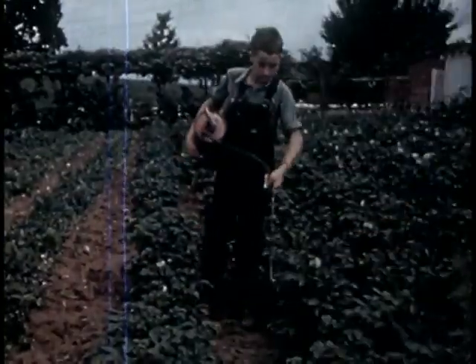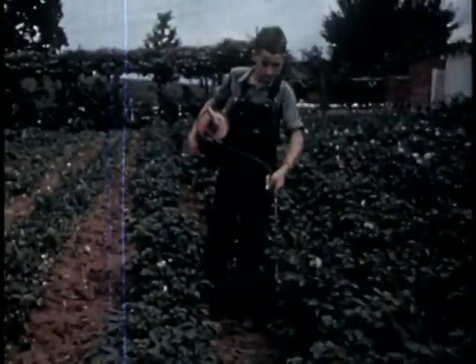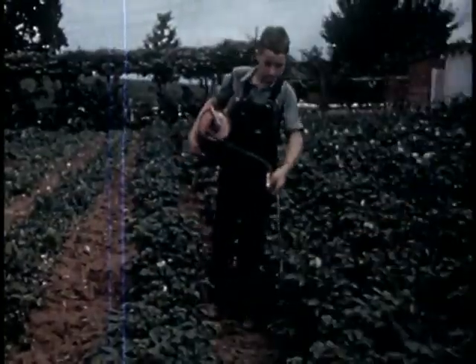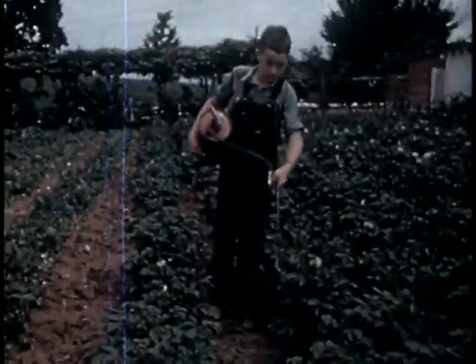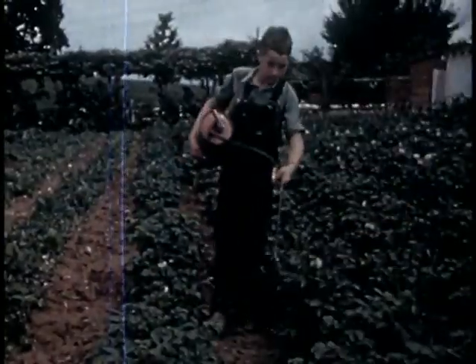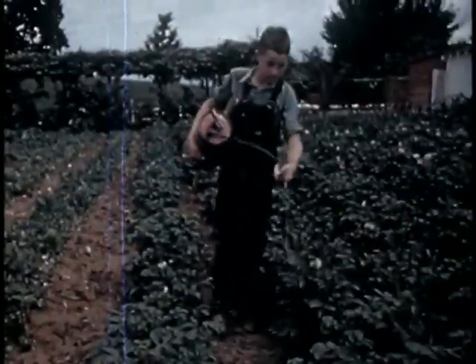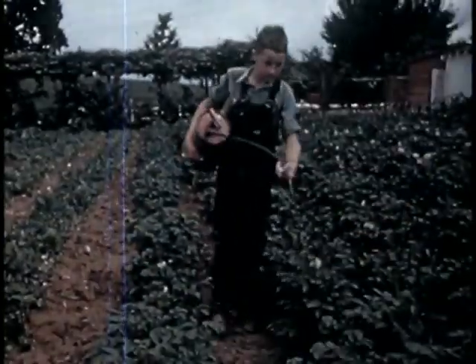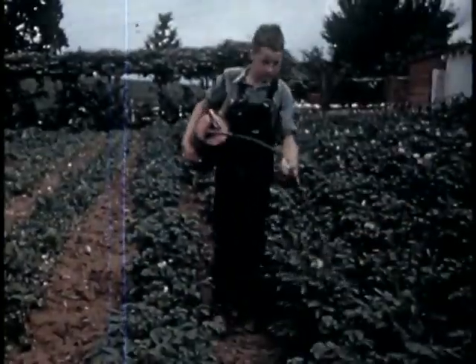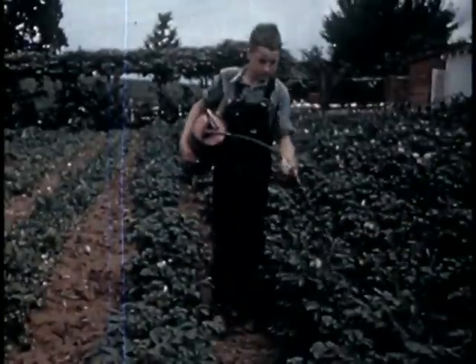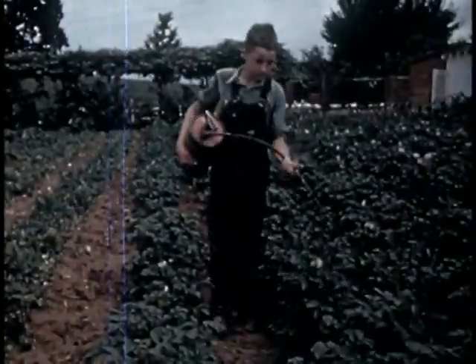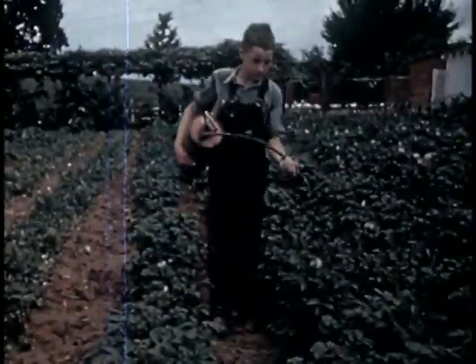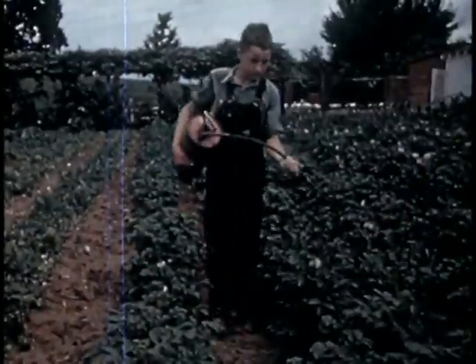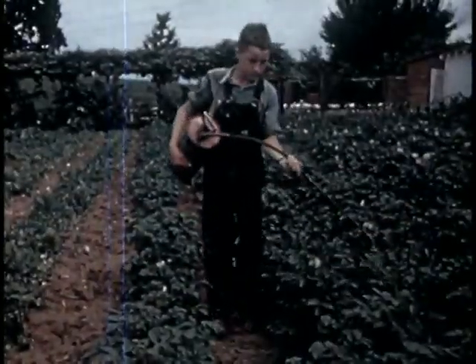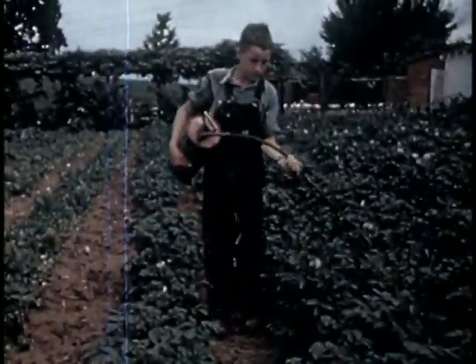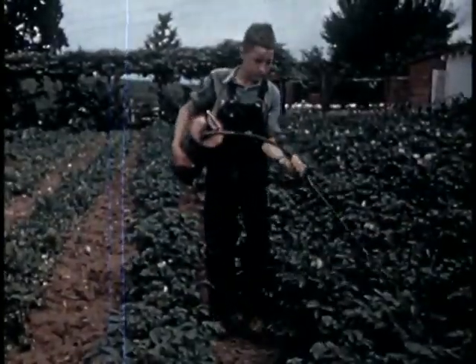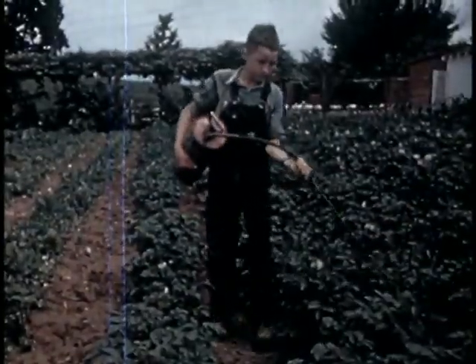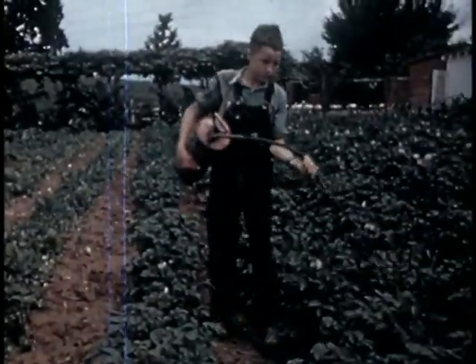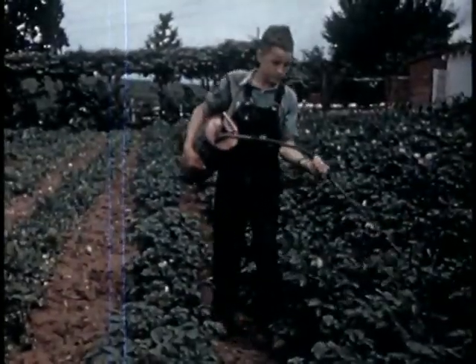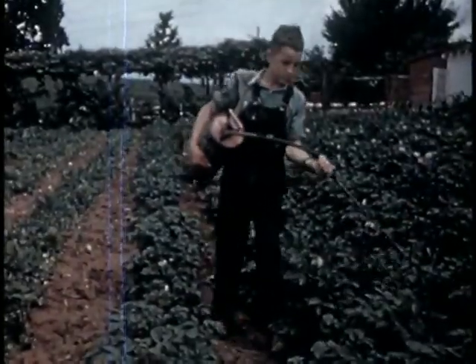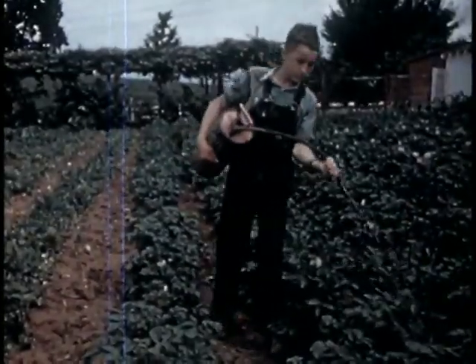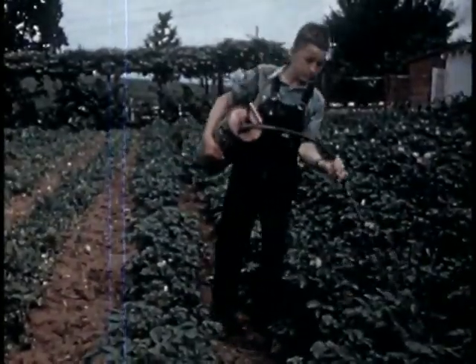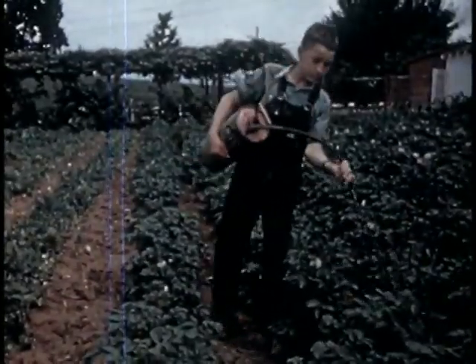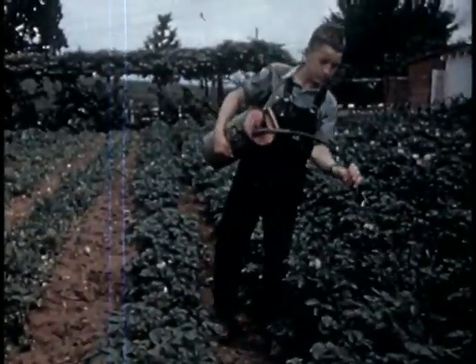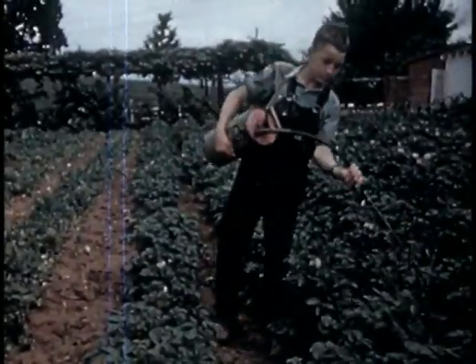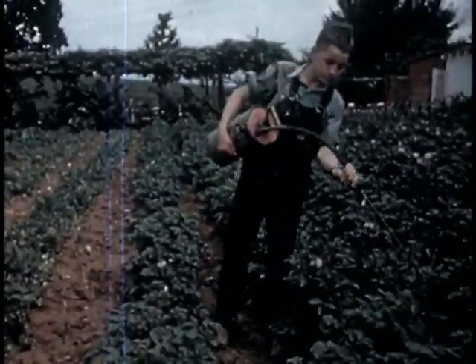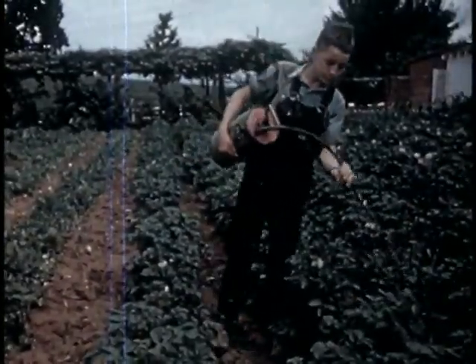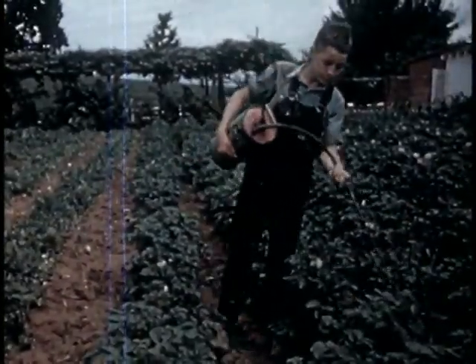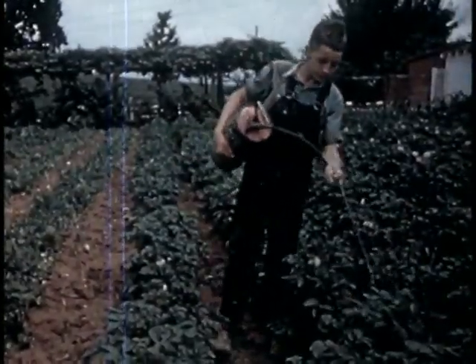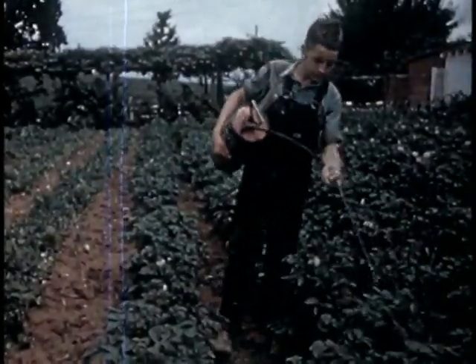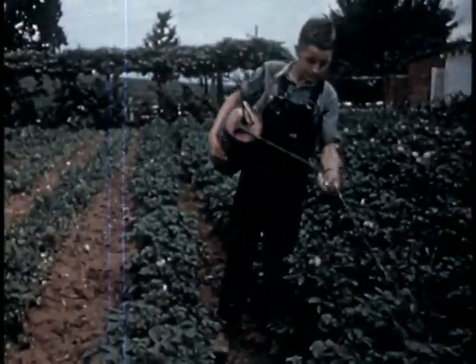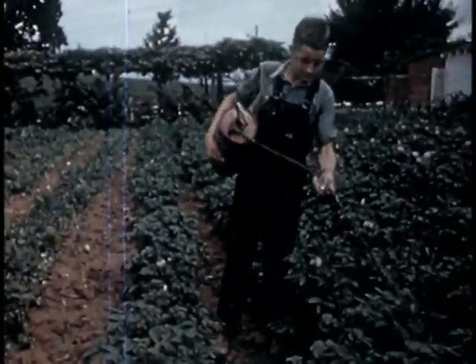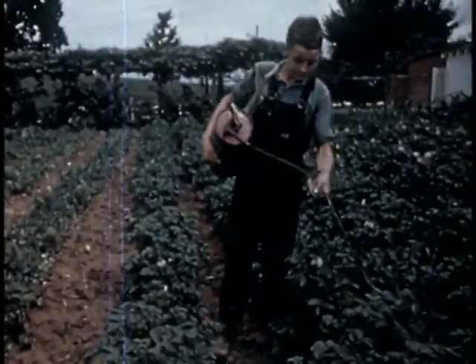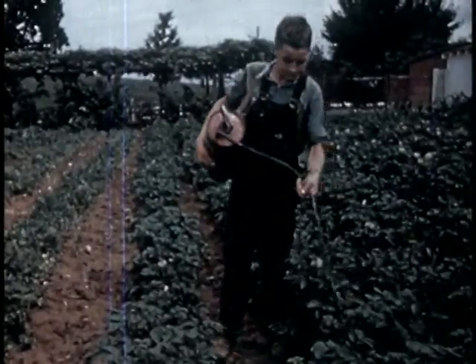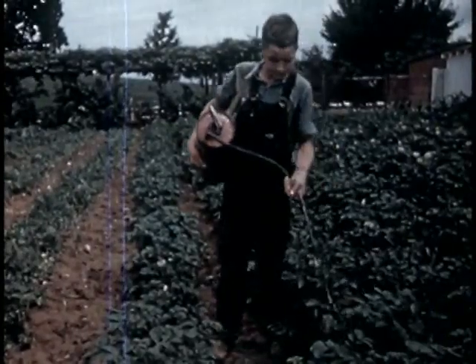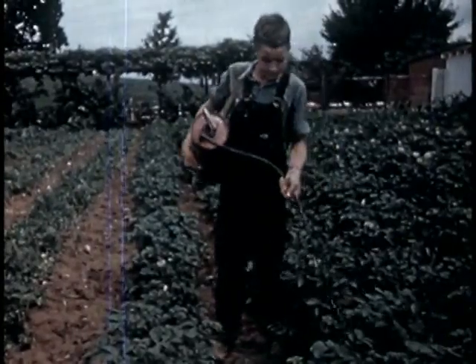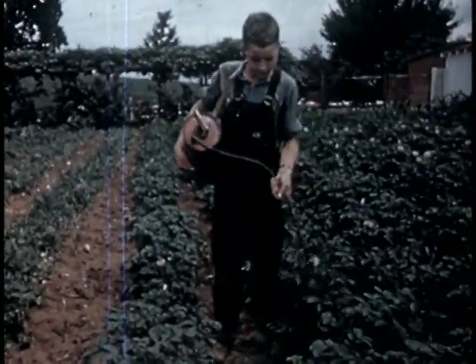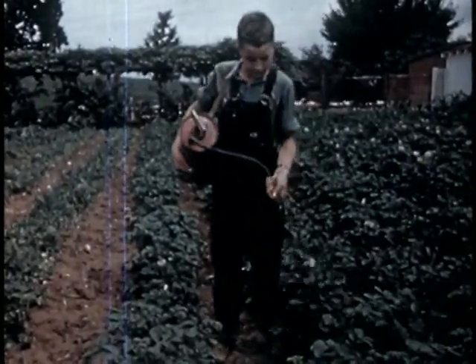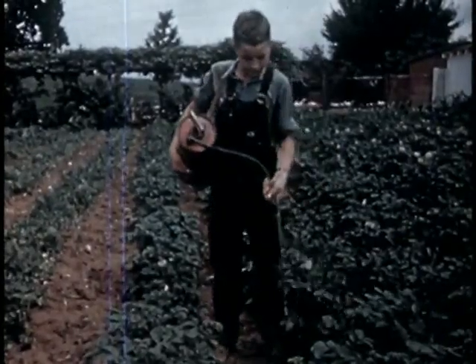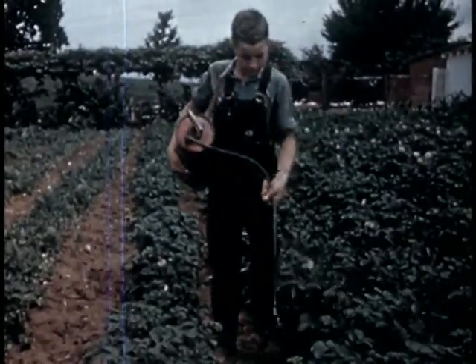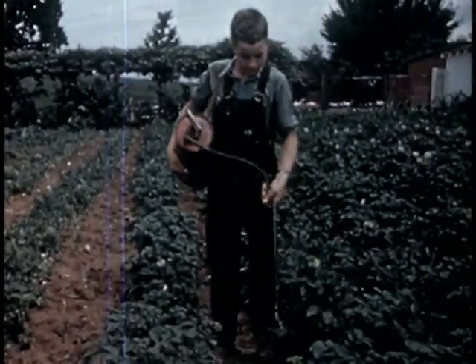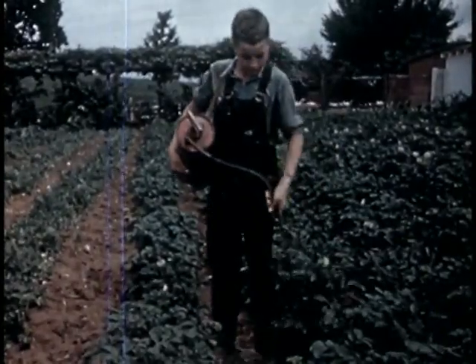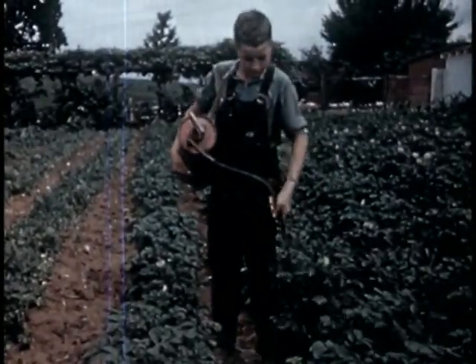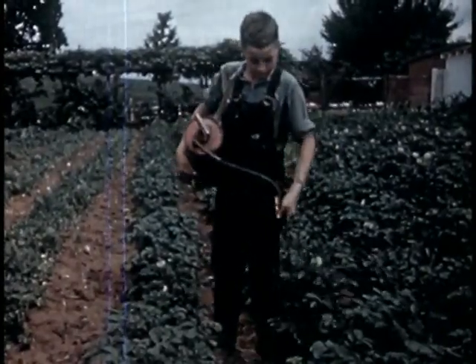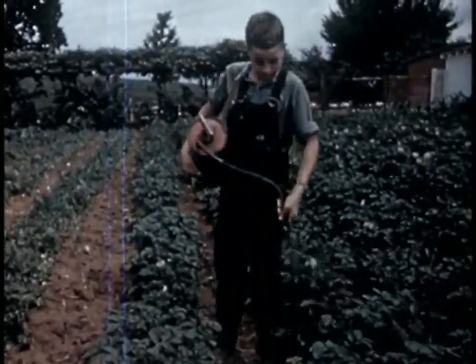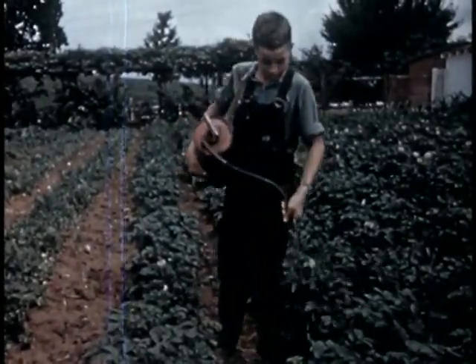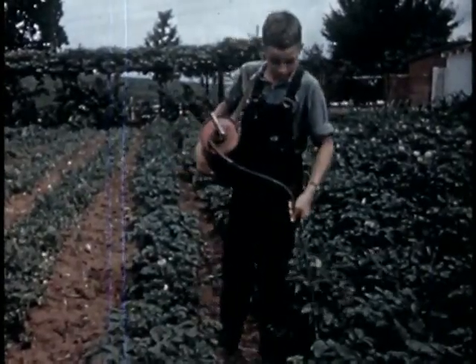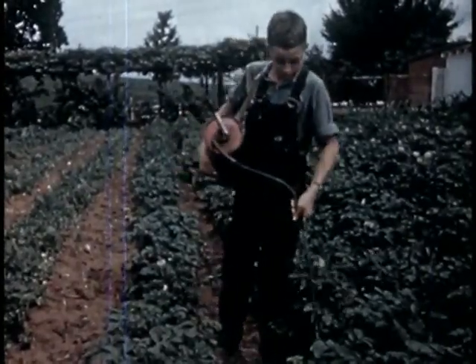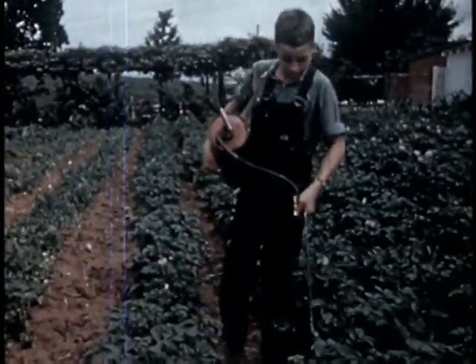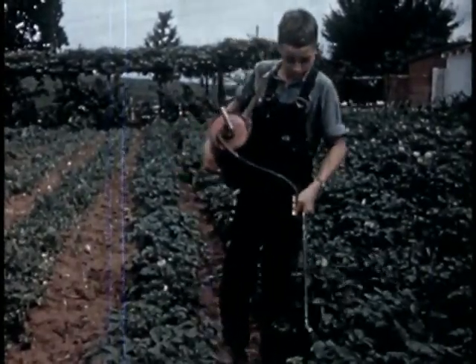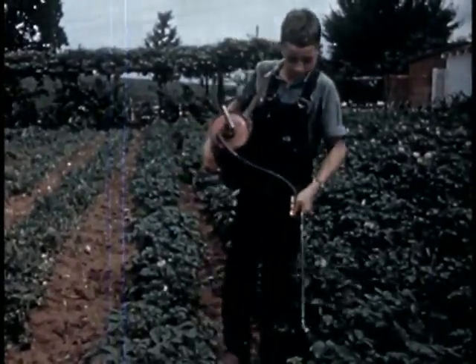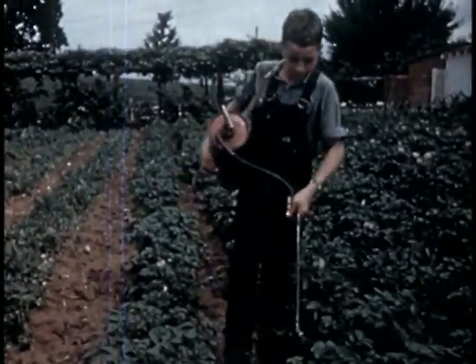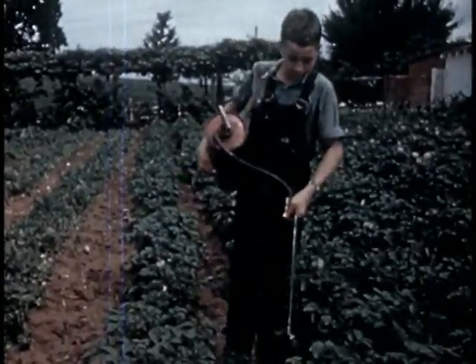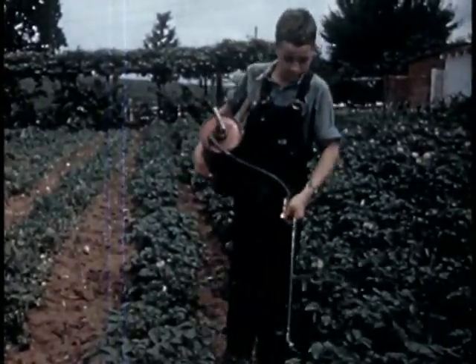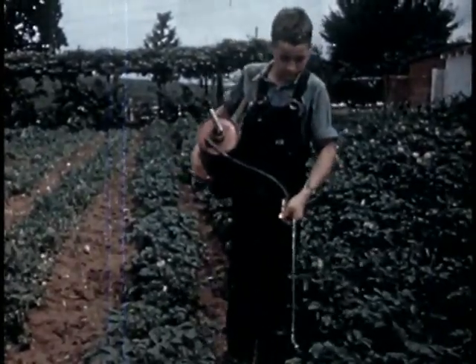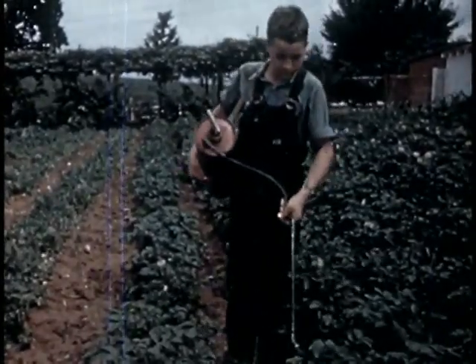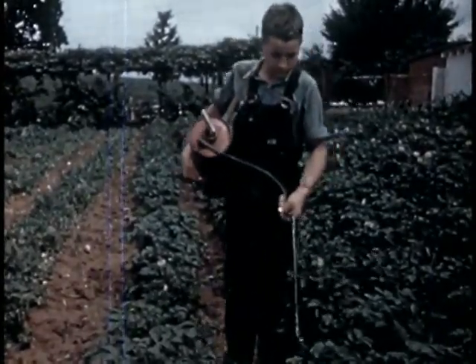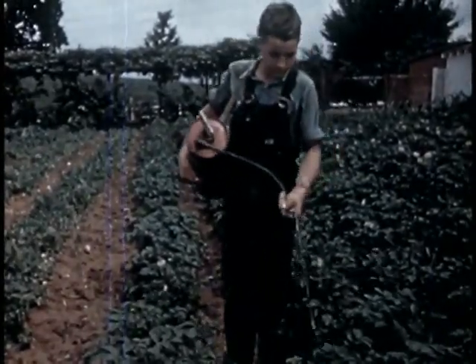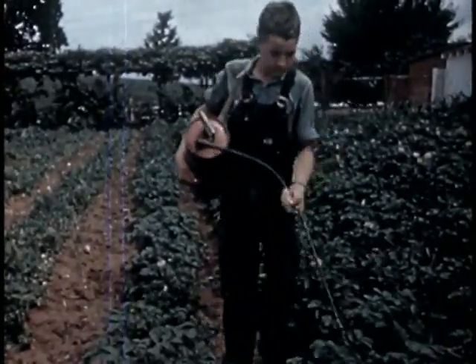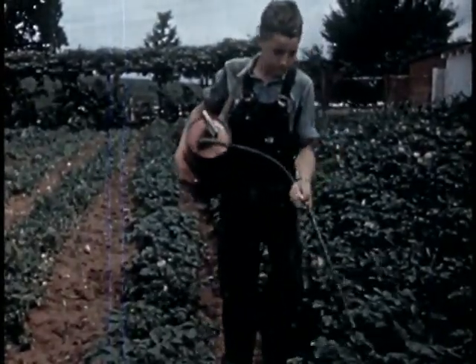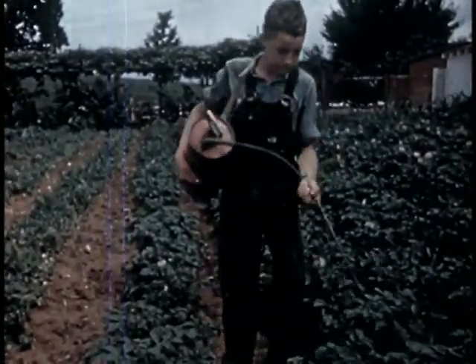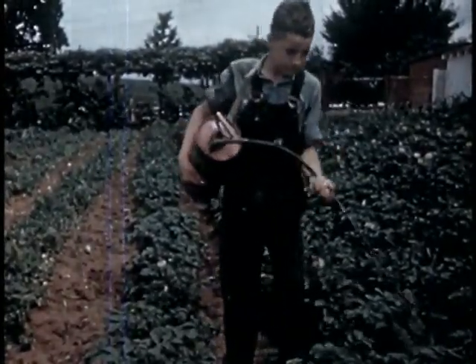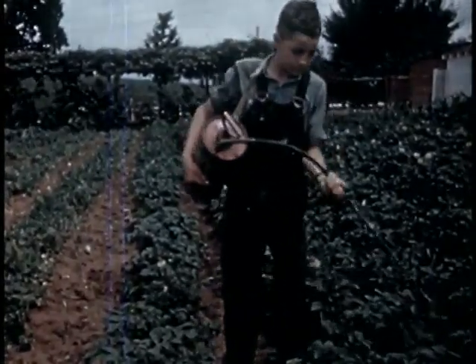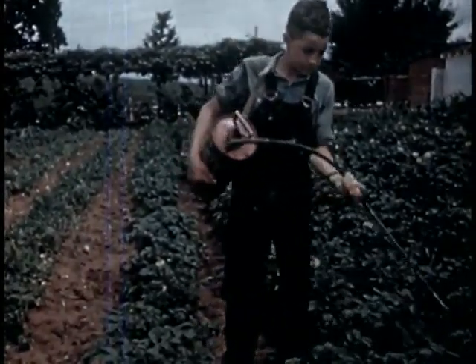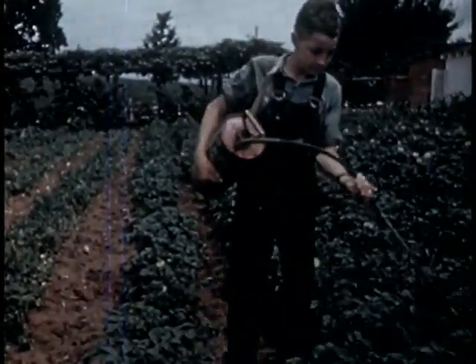Dick sprays potatoes with Bordeaux about once every two weeks. Late potatoes need more sprayings than early ones.